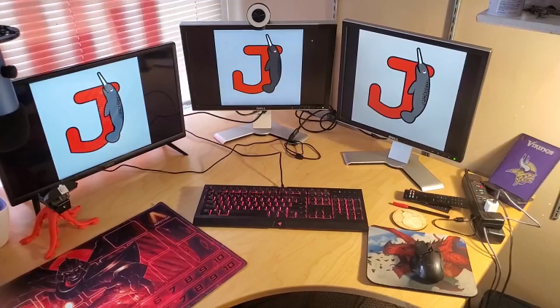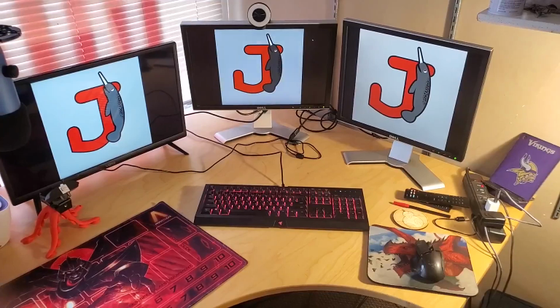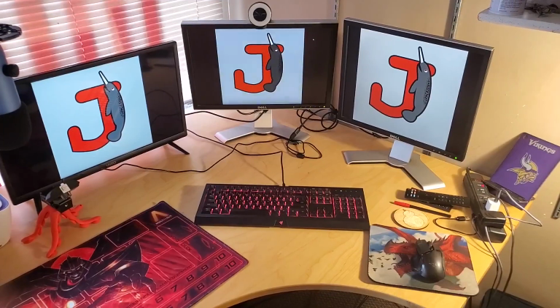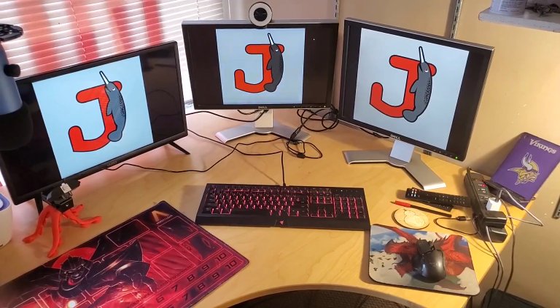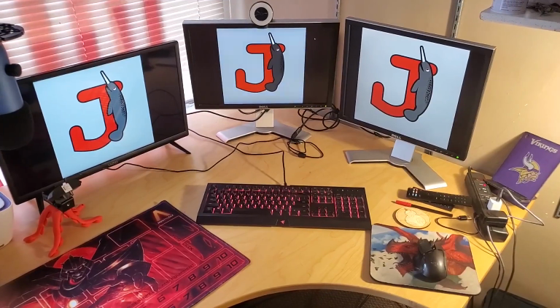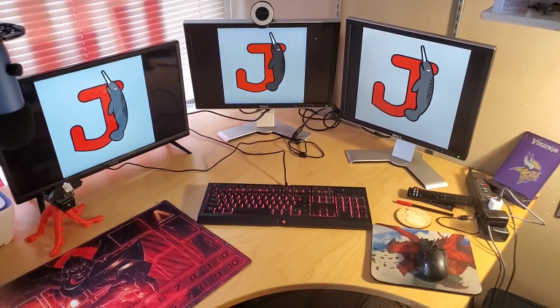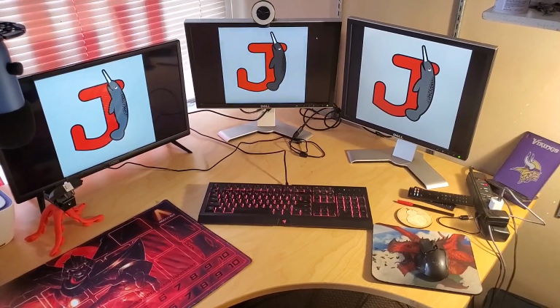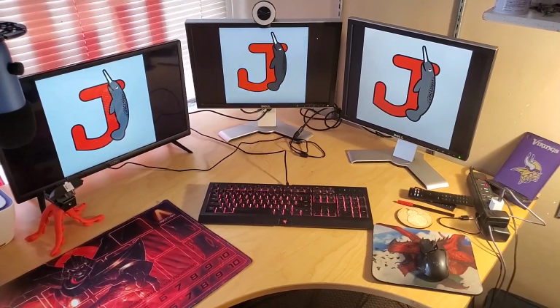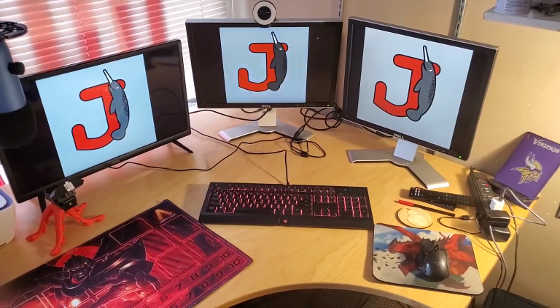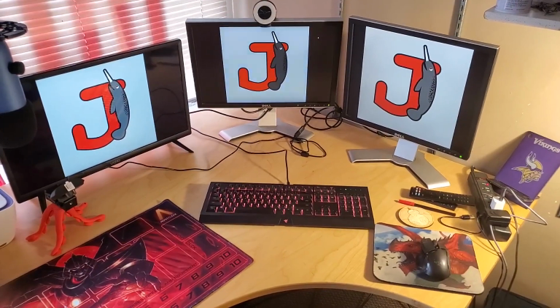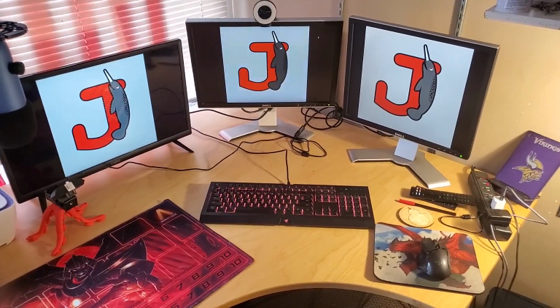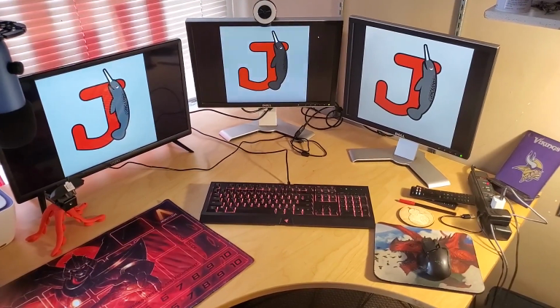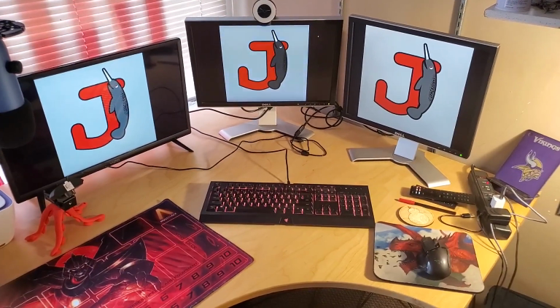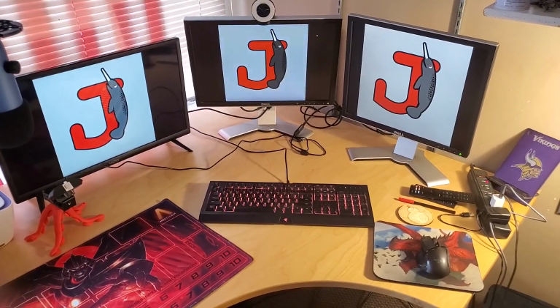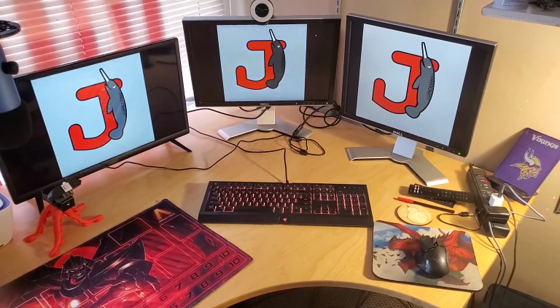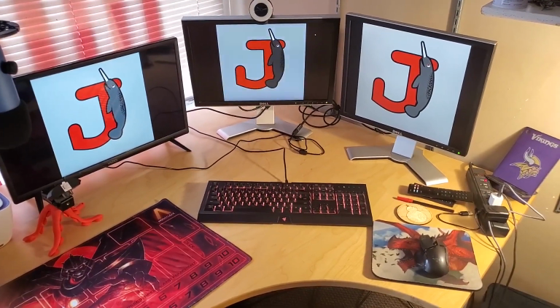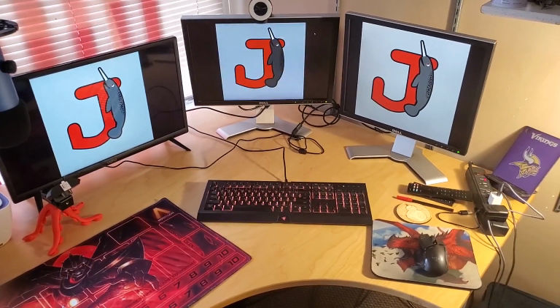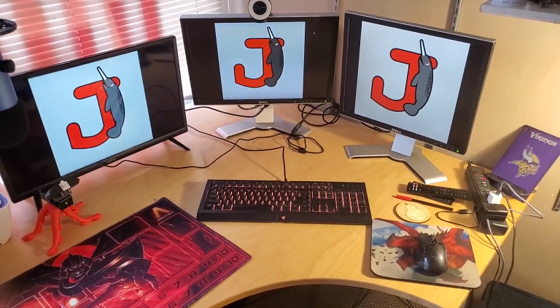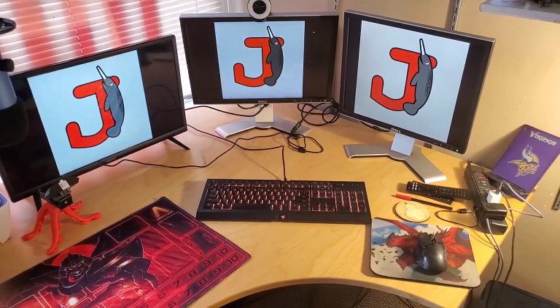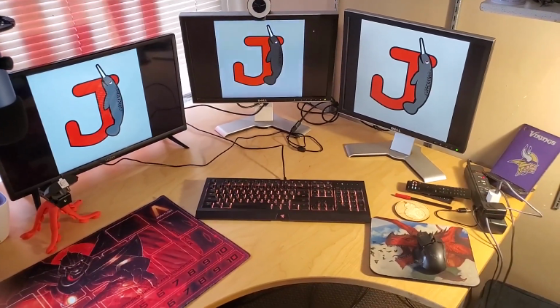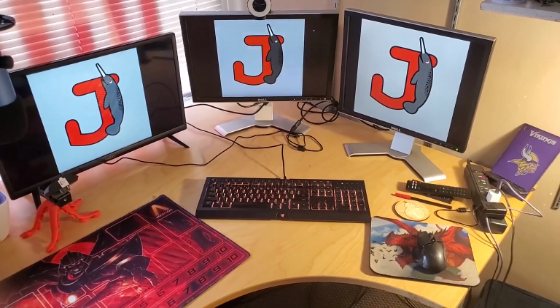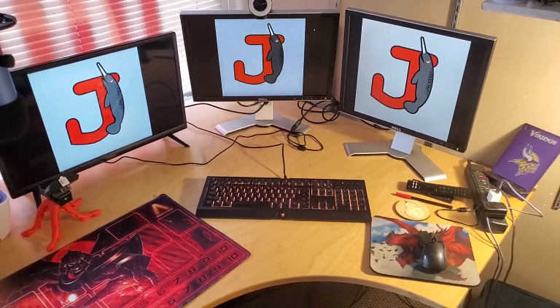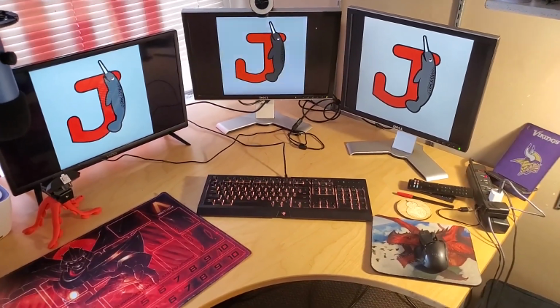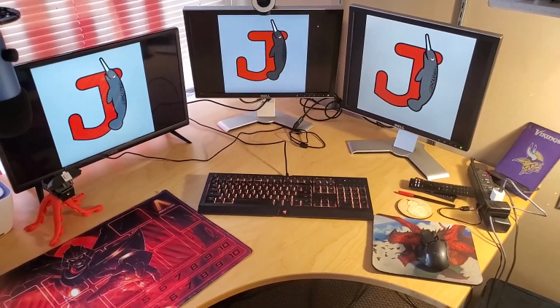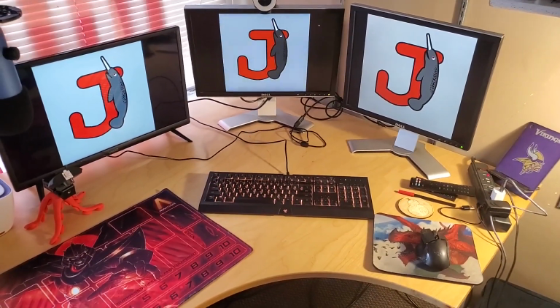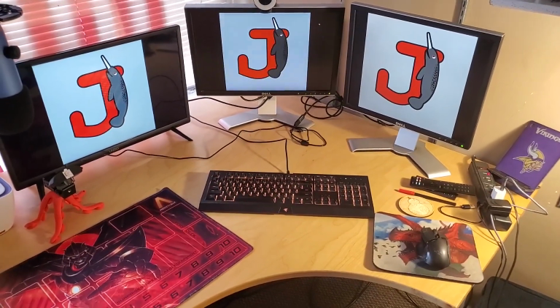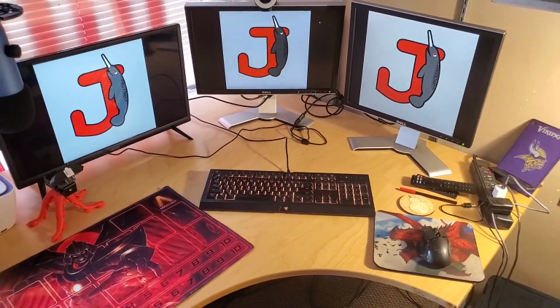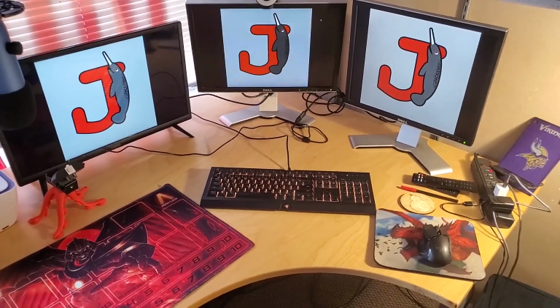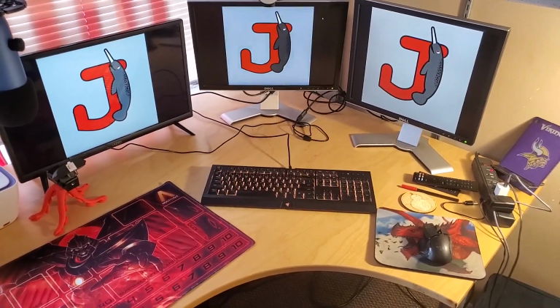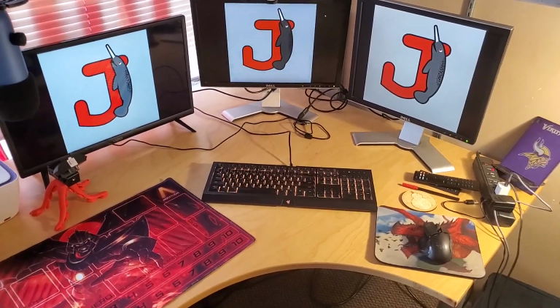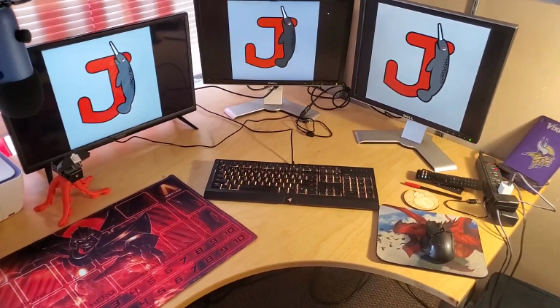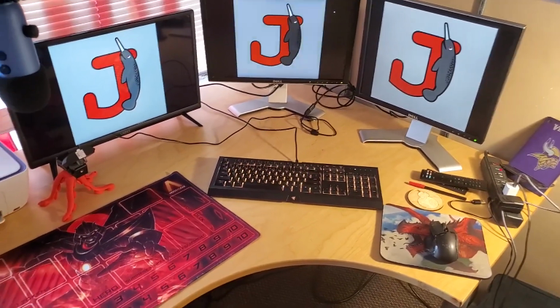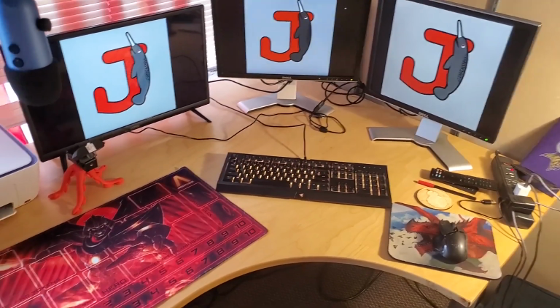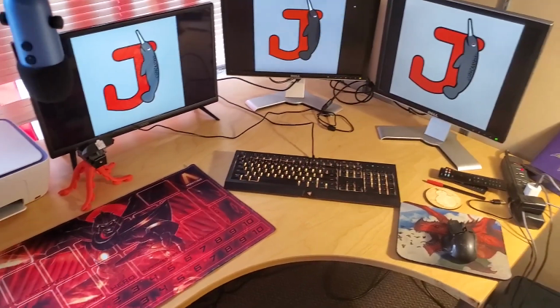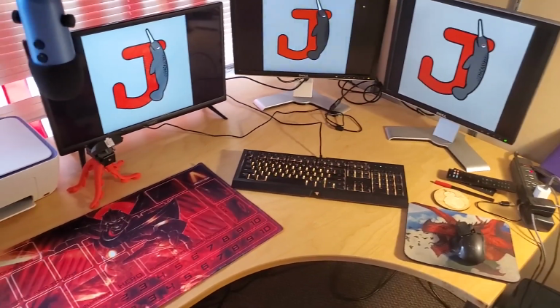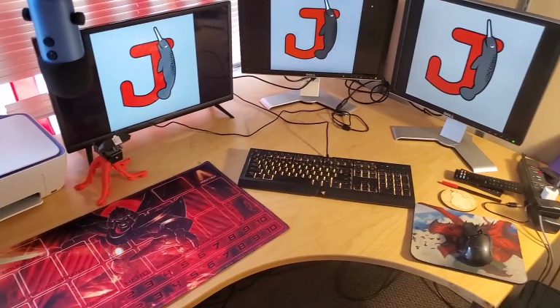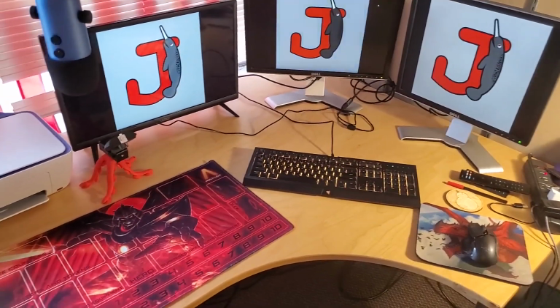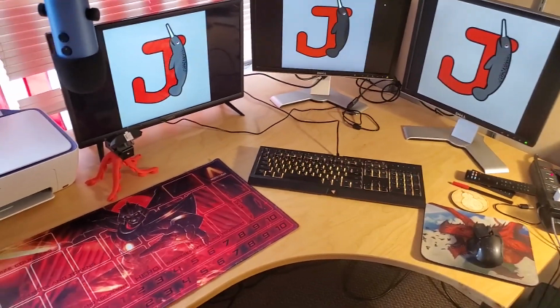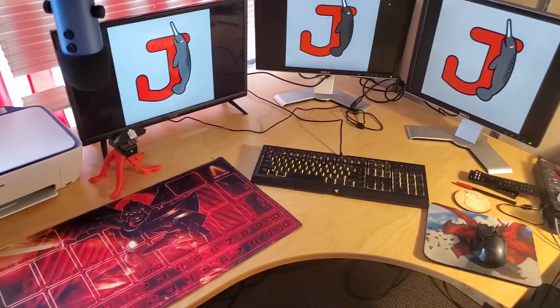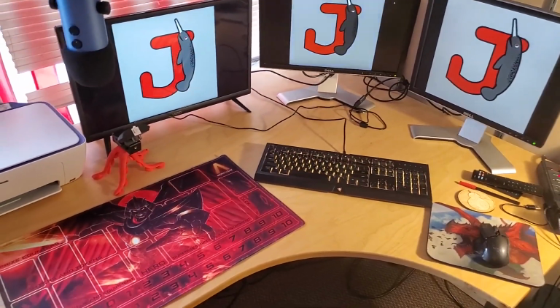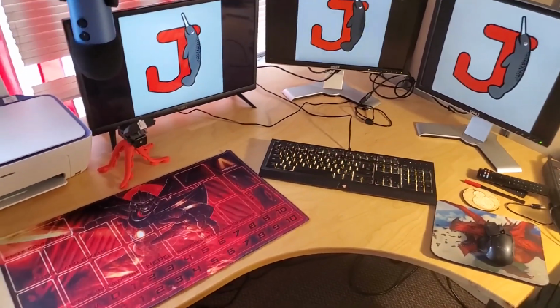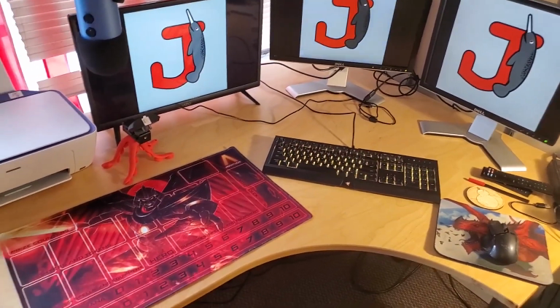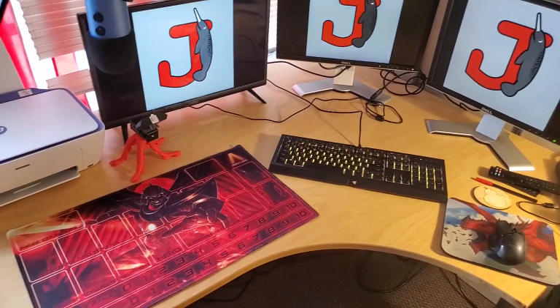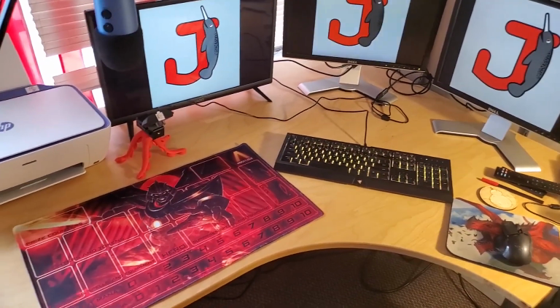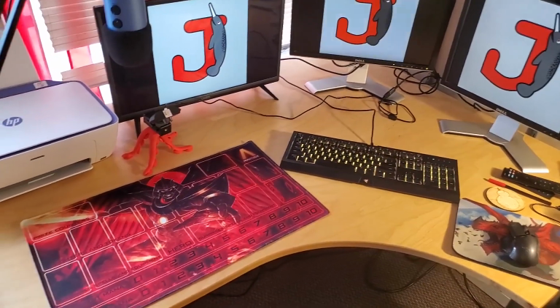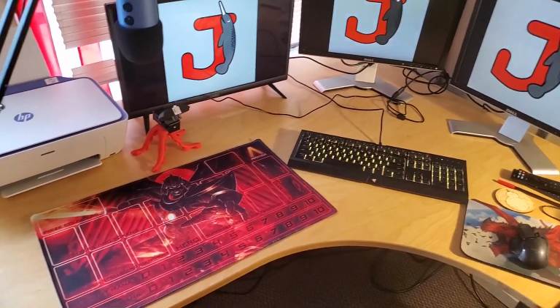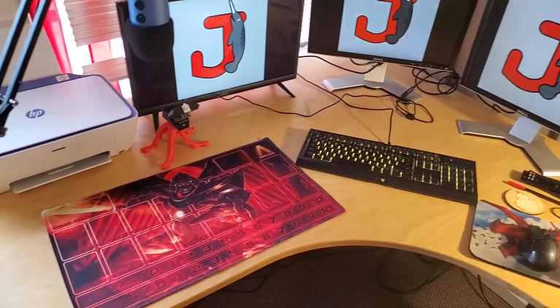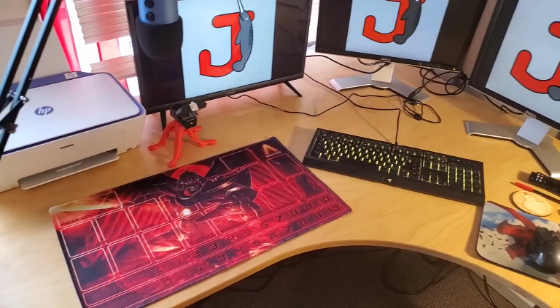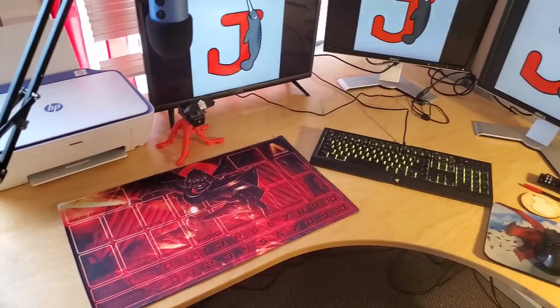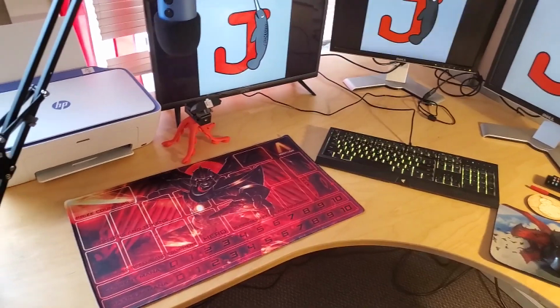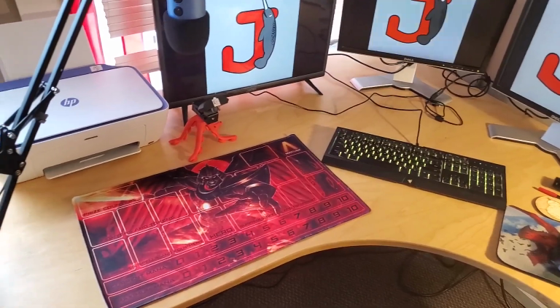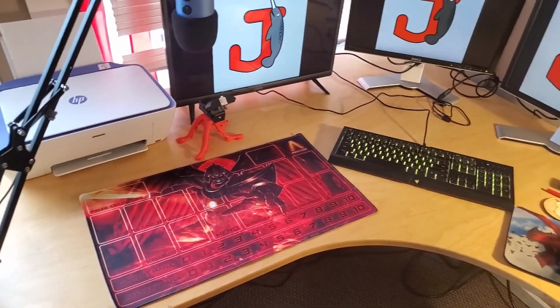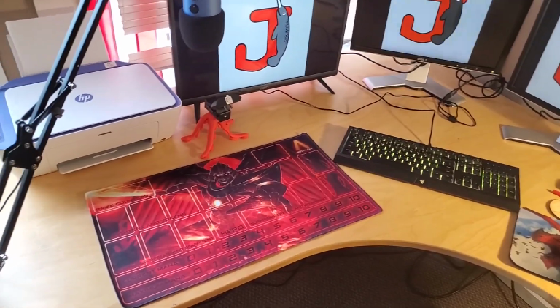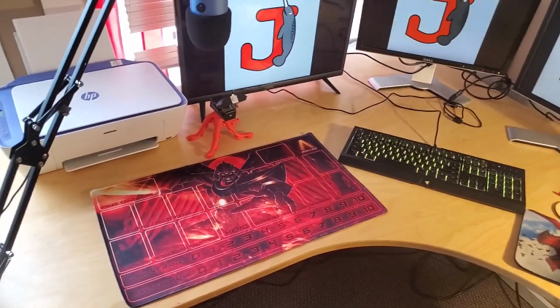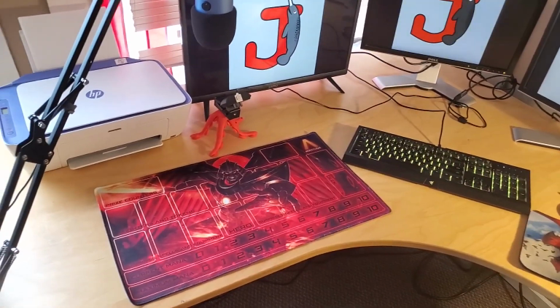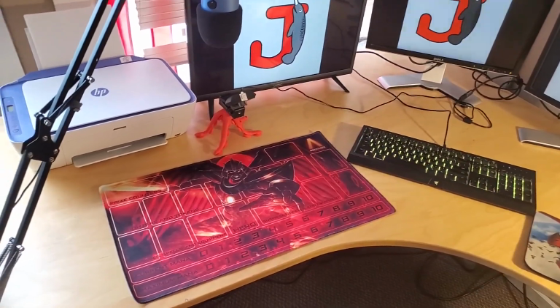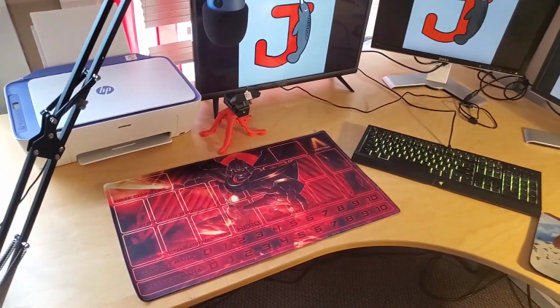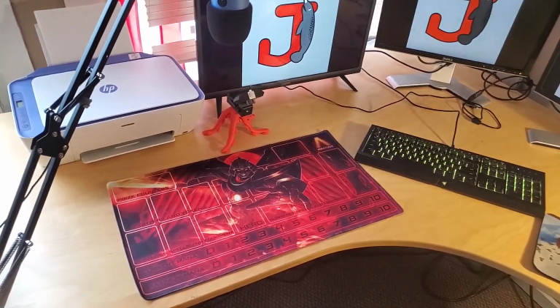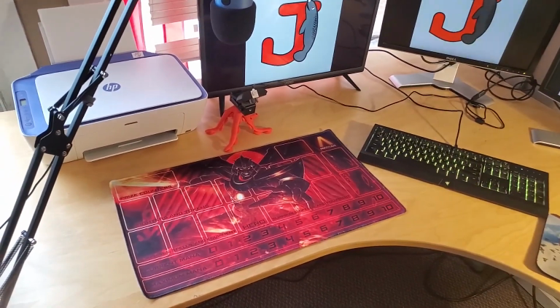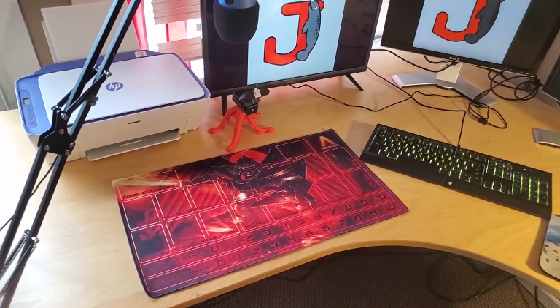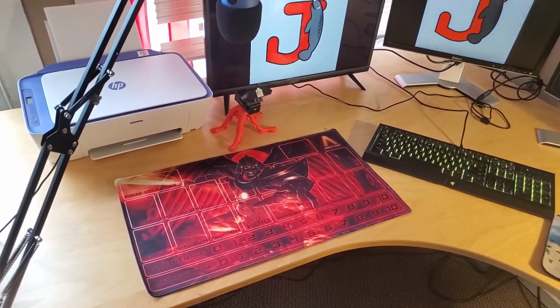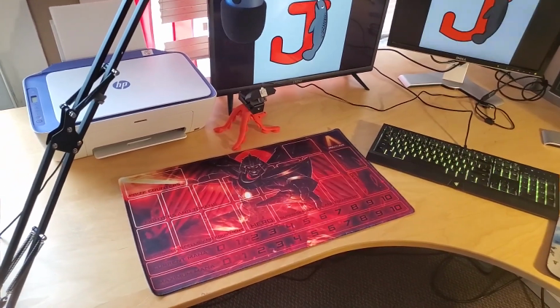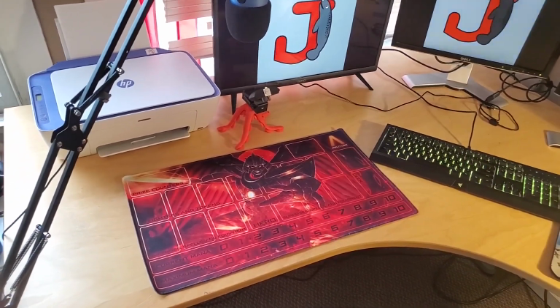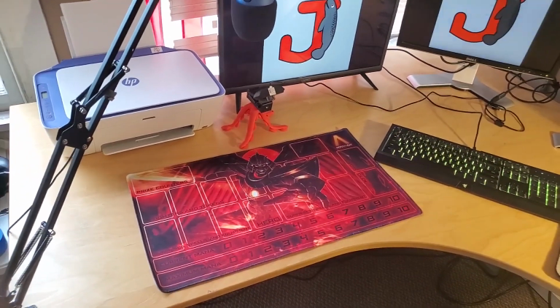A few days ago, at a garage sale, I found this giant corner desk, which is actually bigger than the previous corner desk I found at a garage sale.